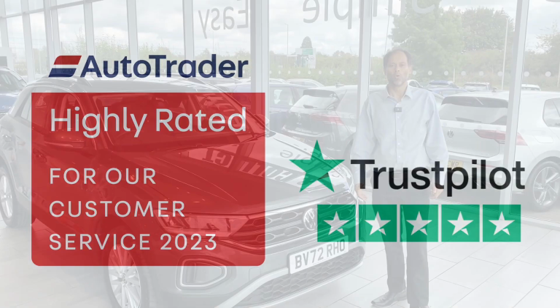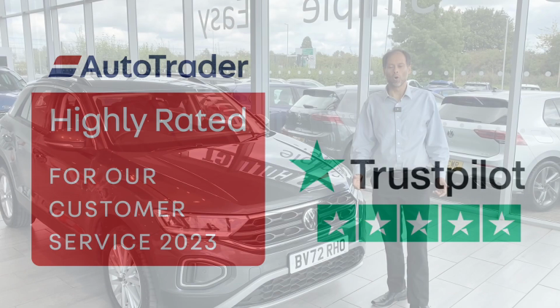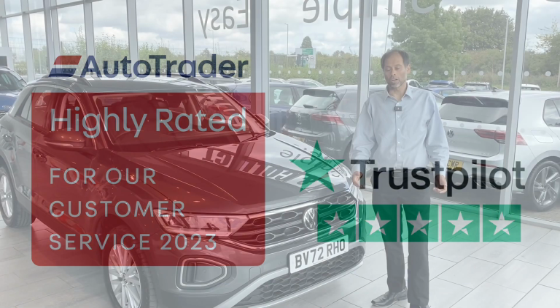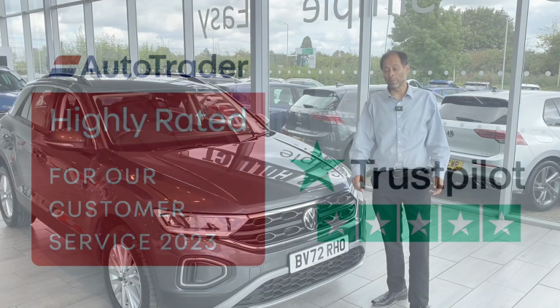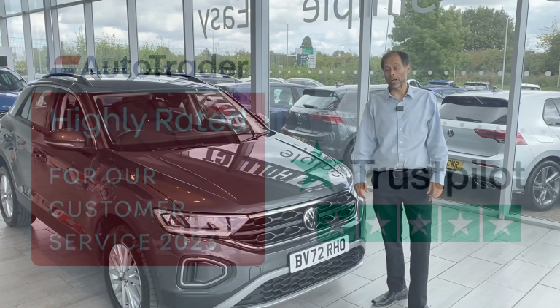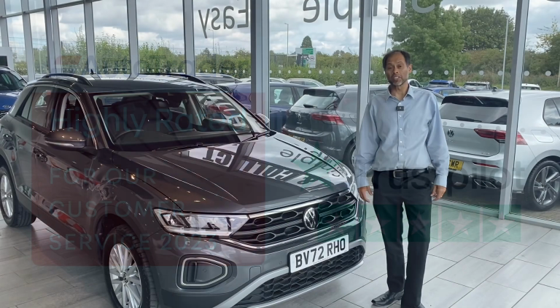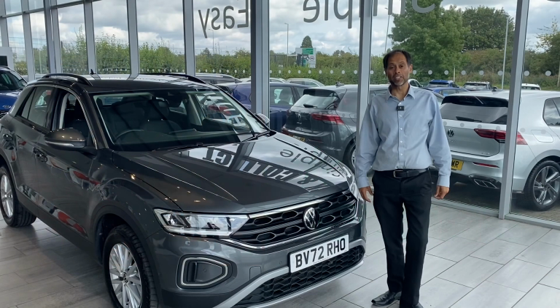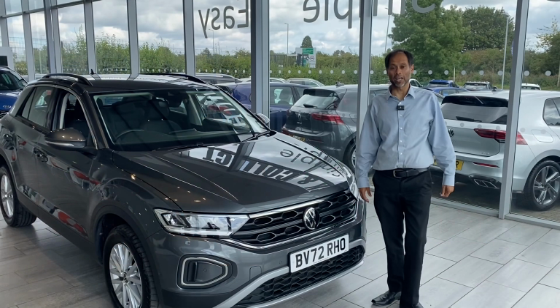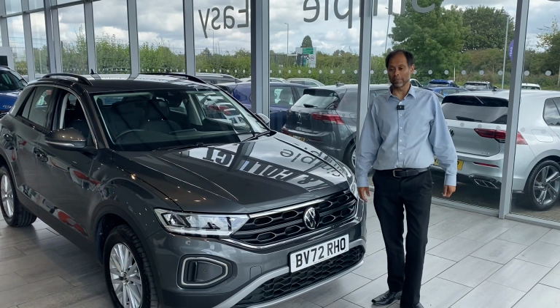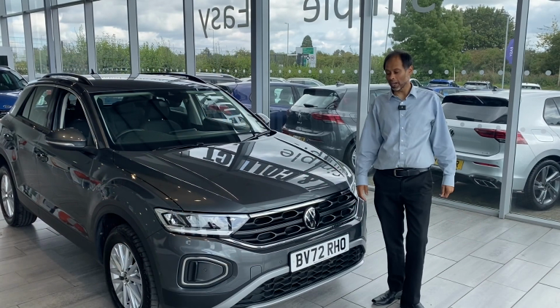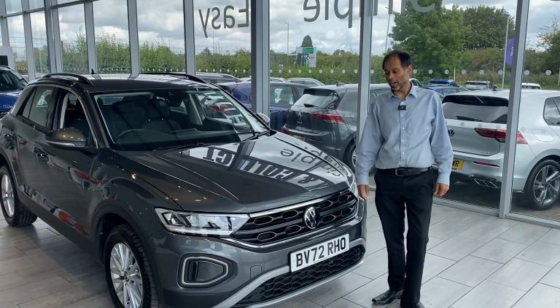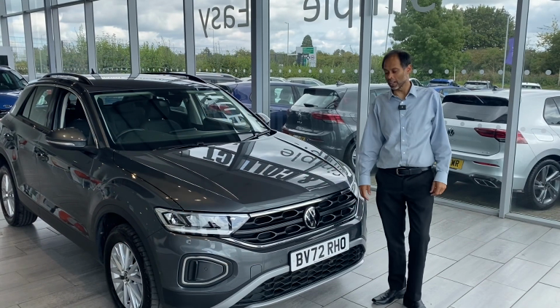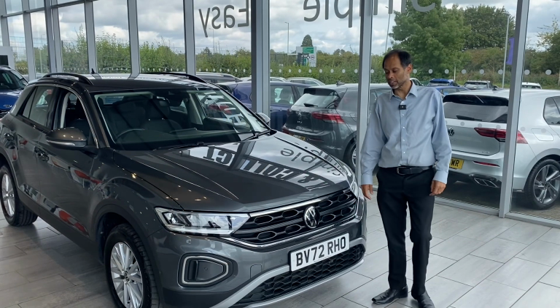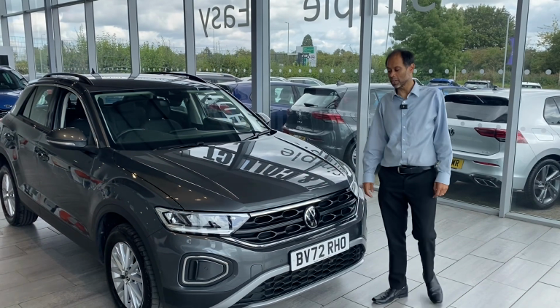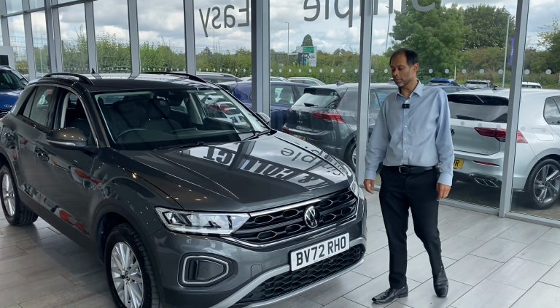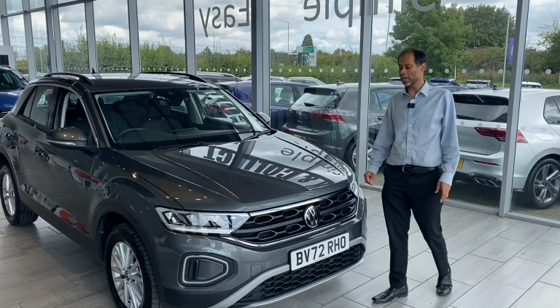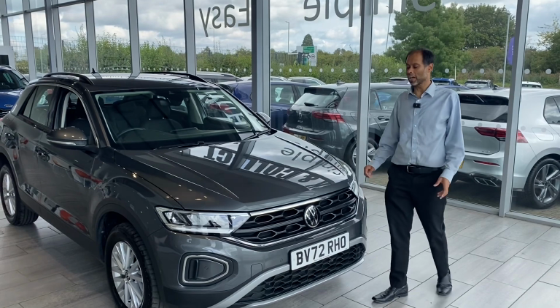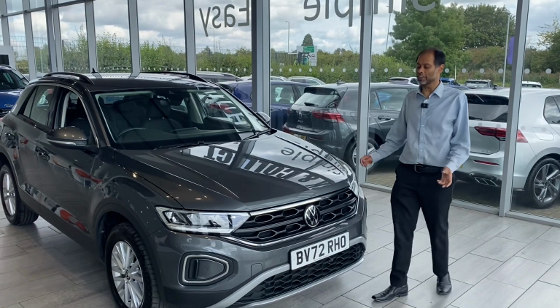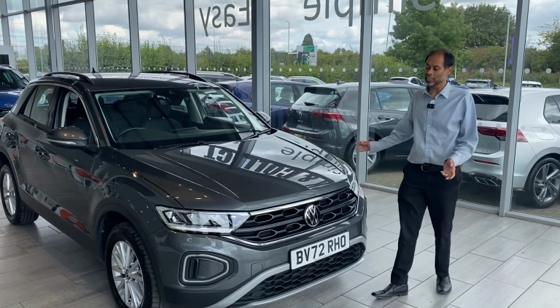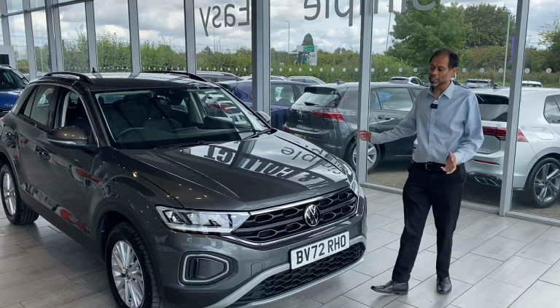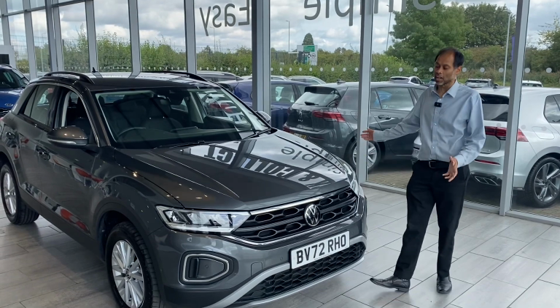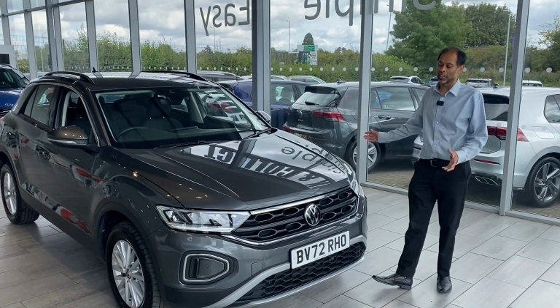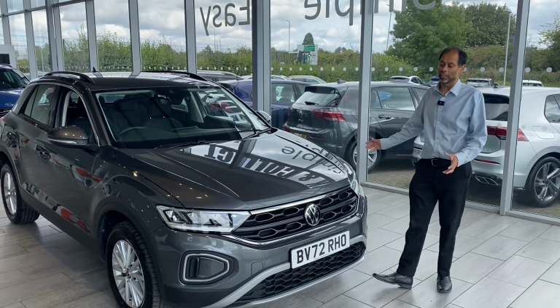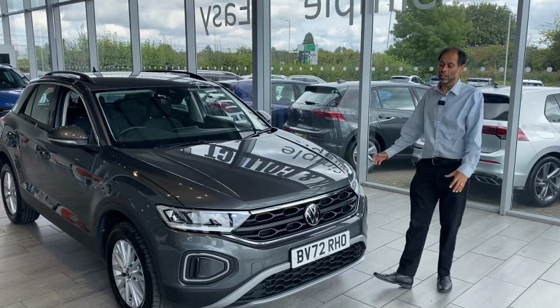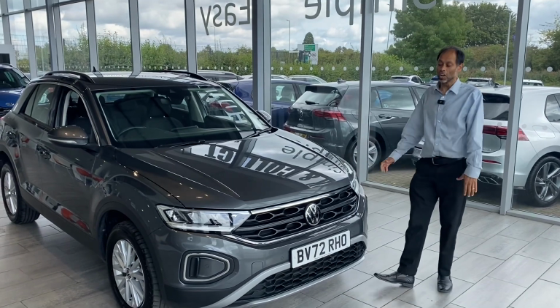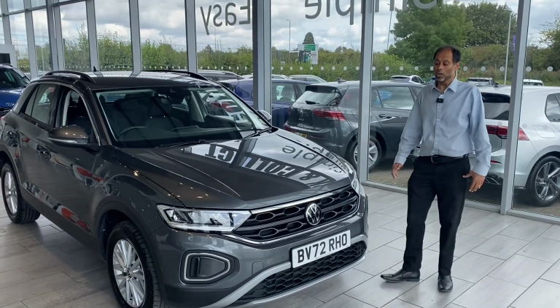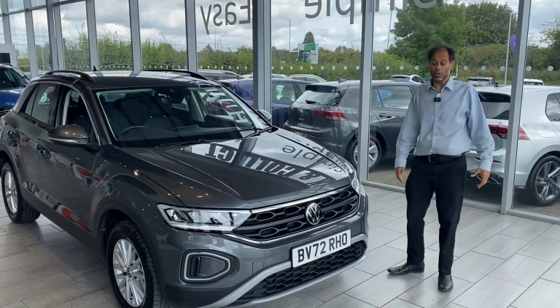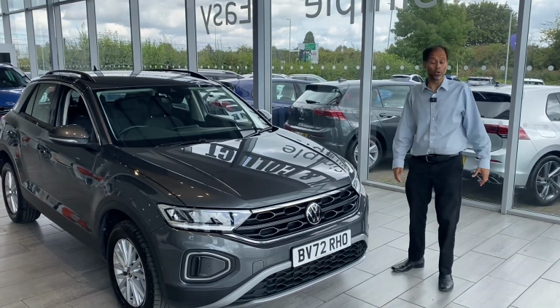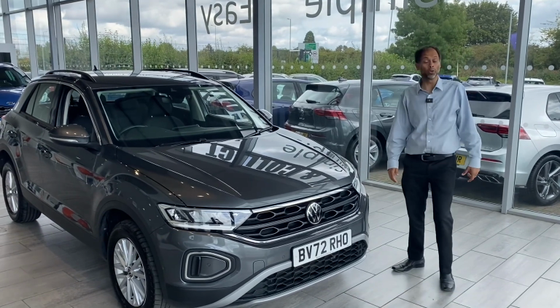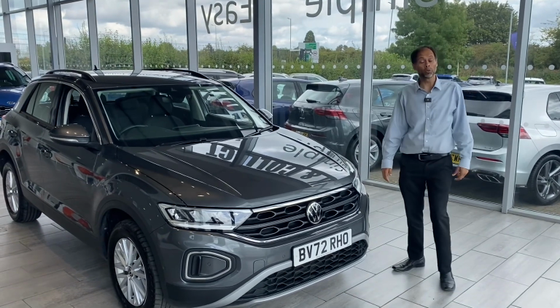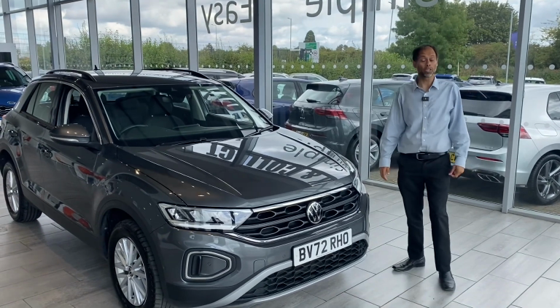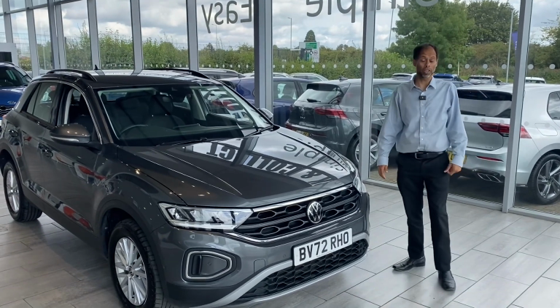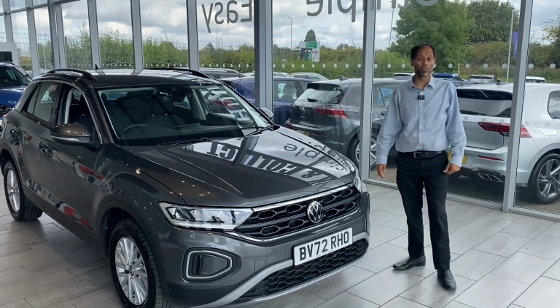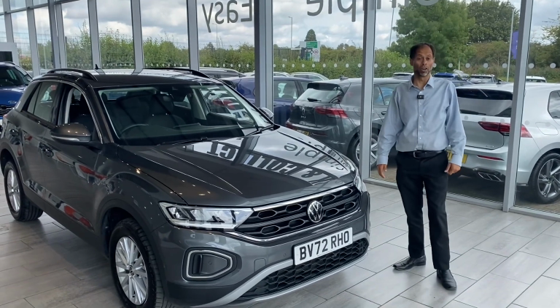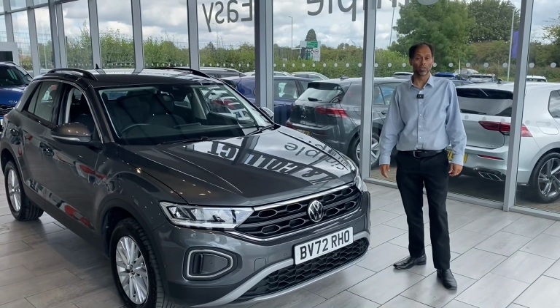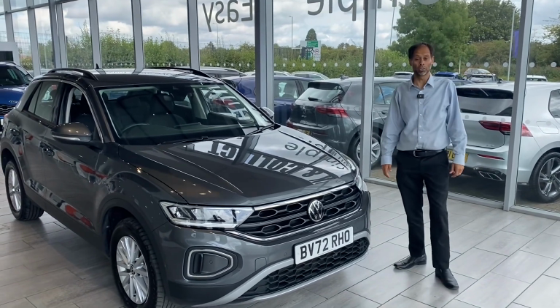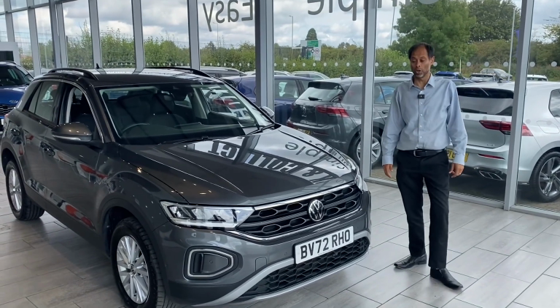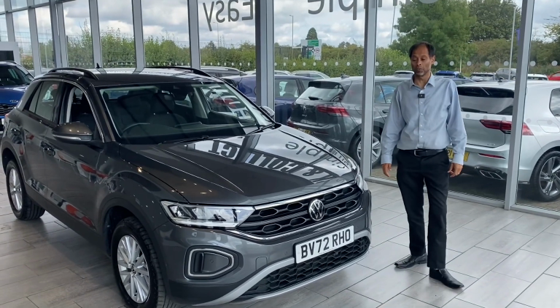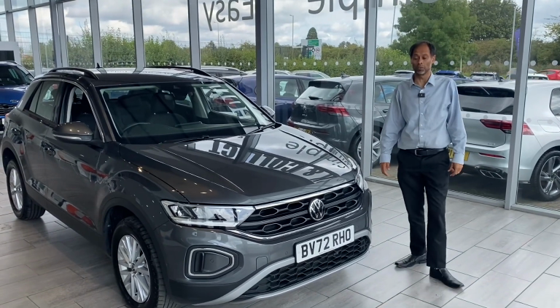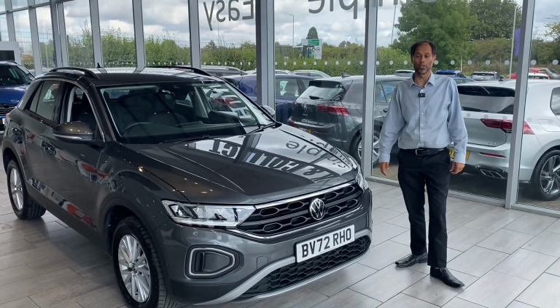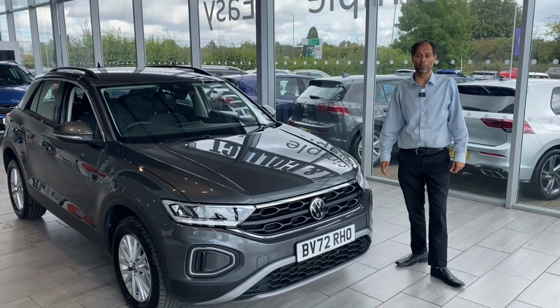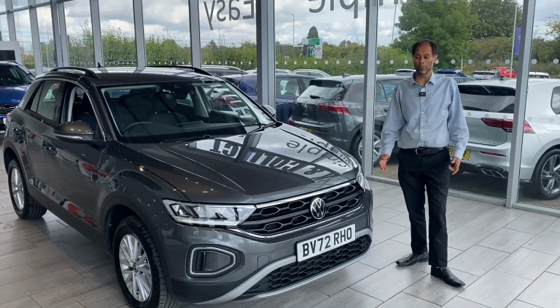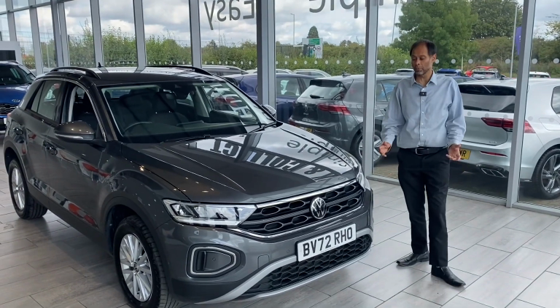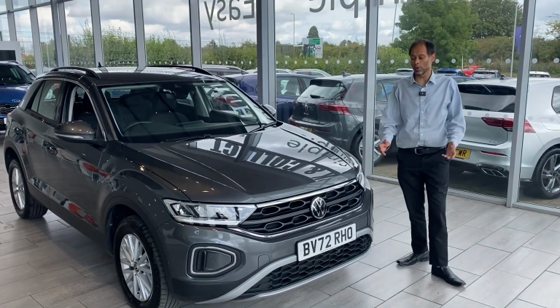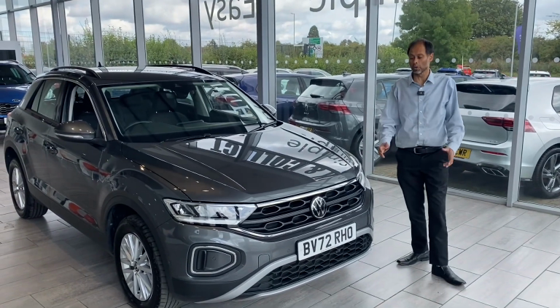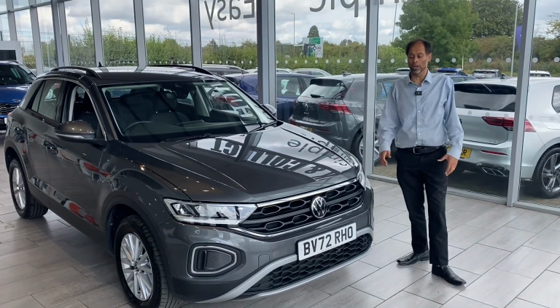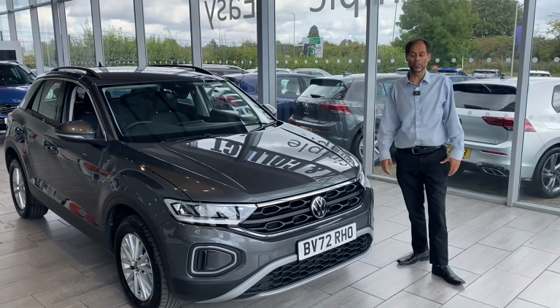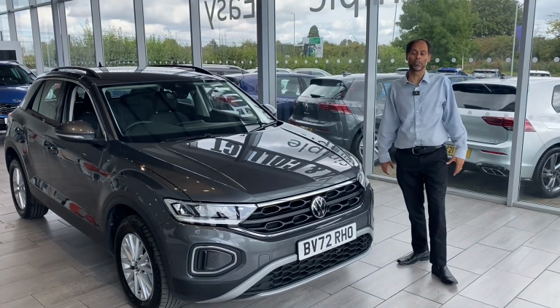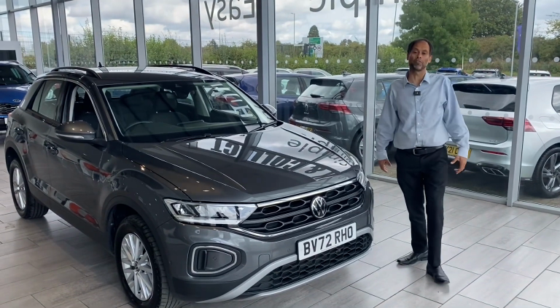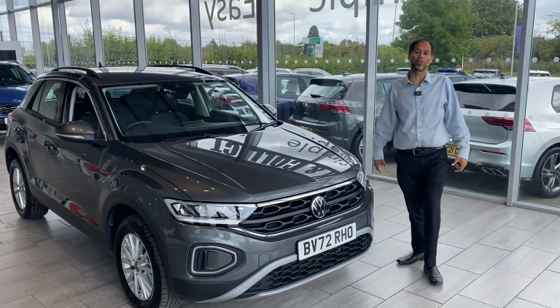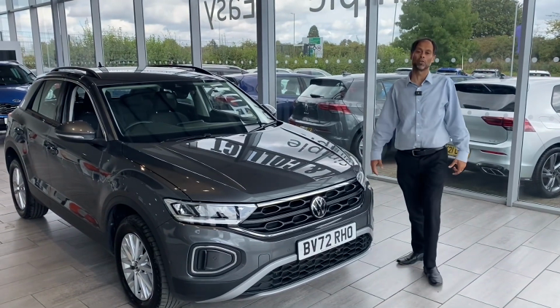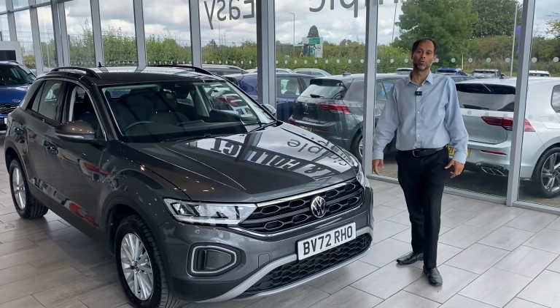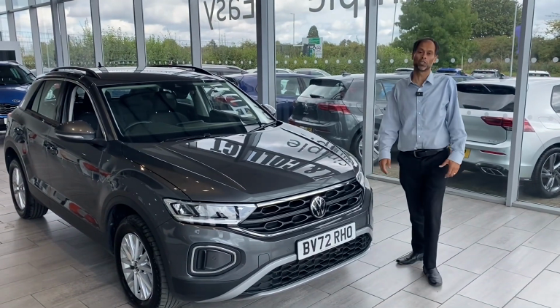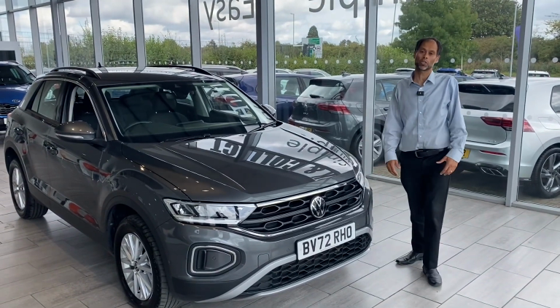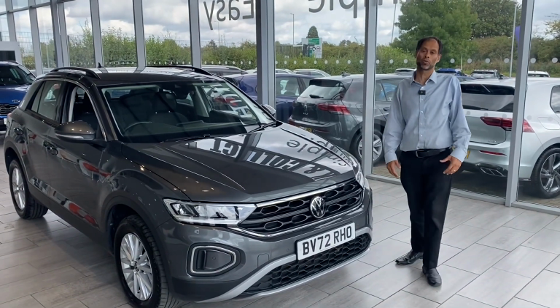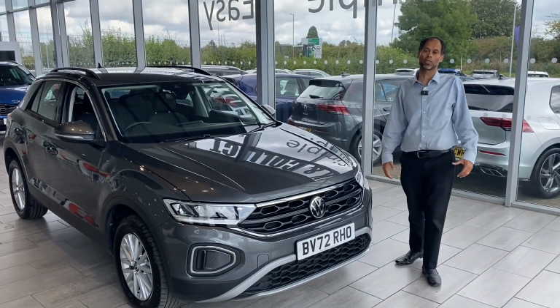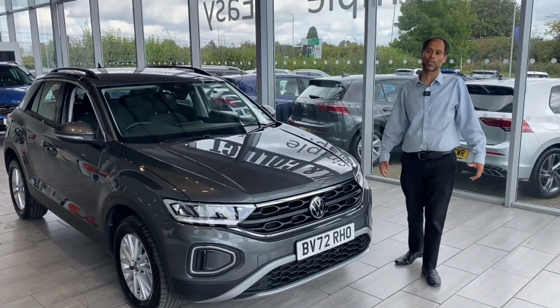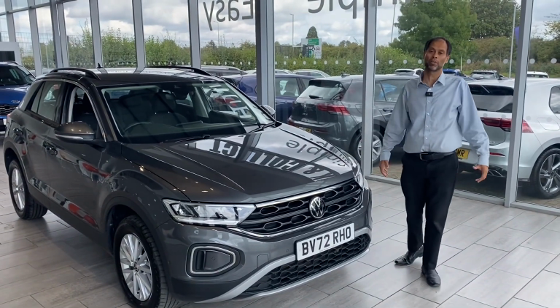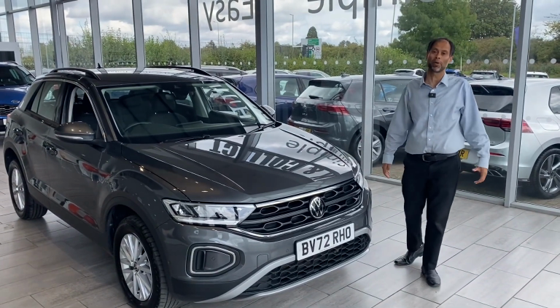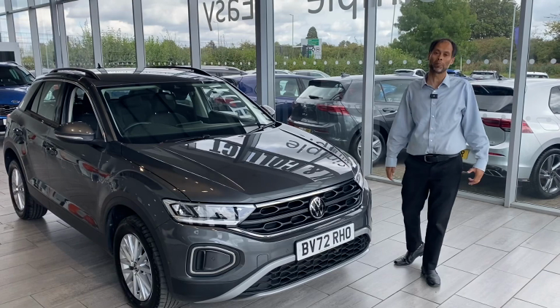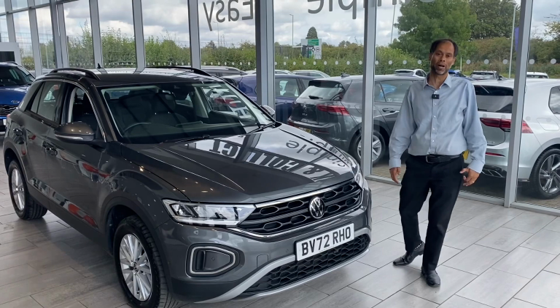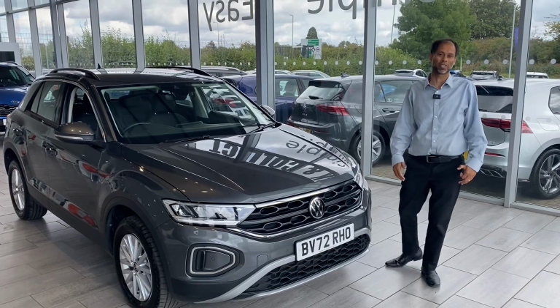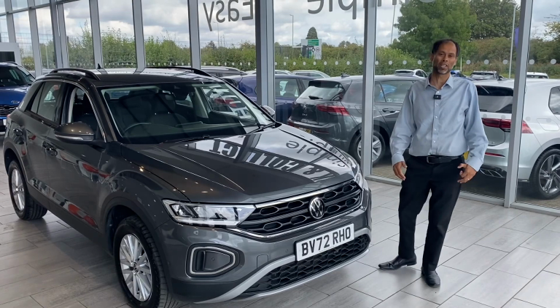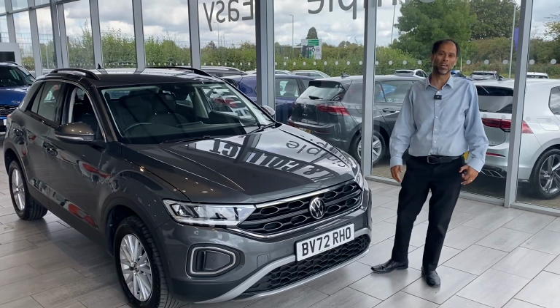Welcome back to Thame Cars. Here we have a stunning new T-Roc to offer you, but before we go through the vehicle we just want to tell you a bit about ourselves.